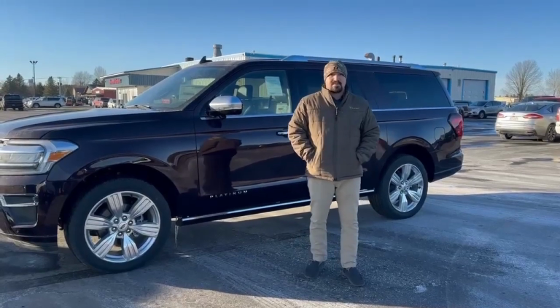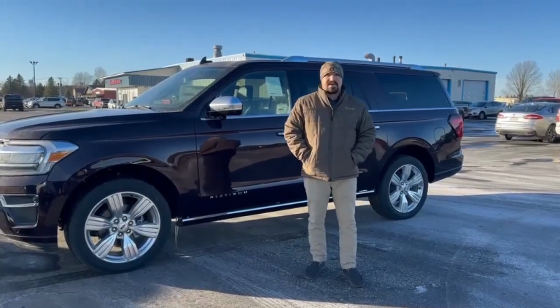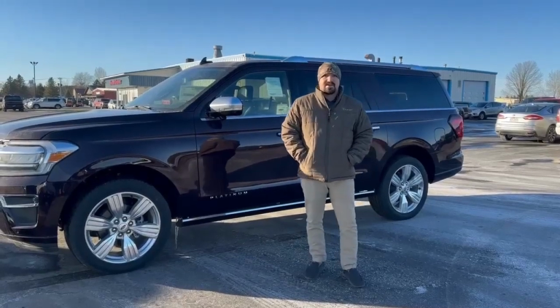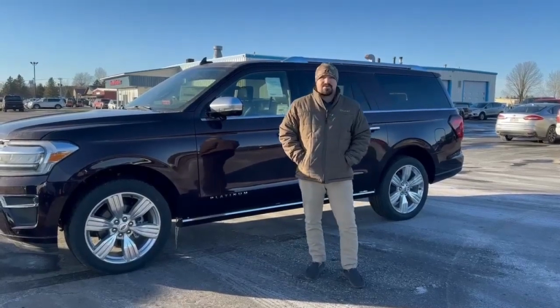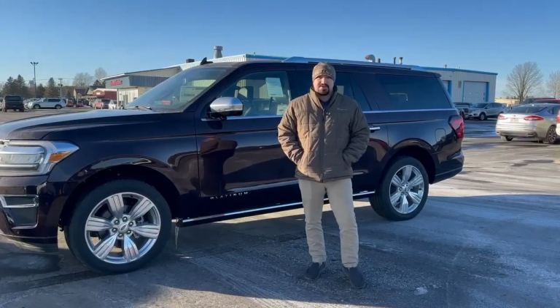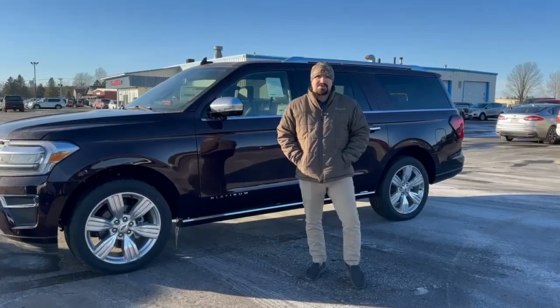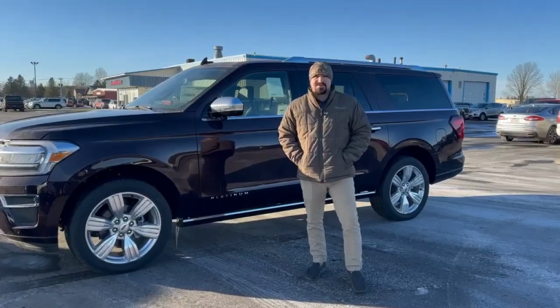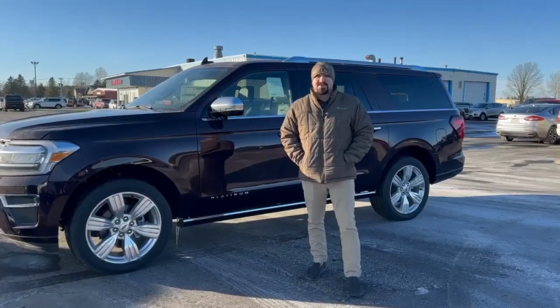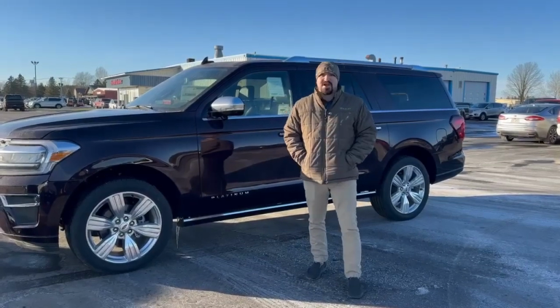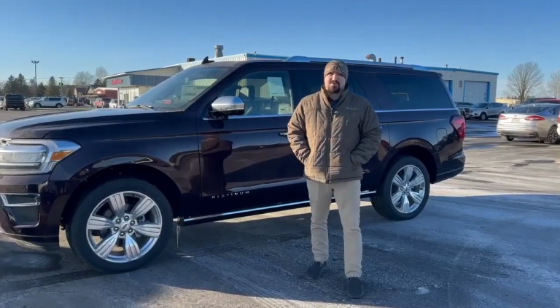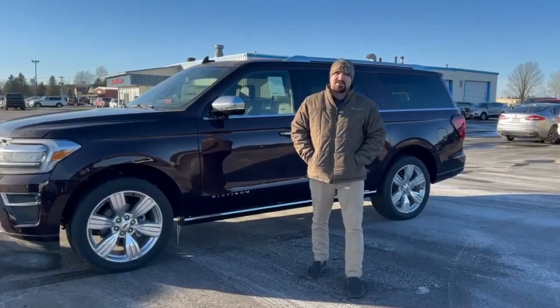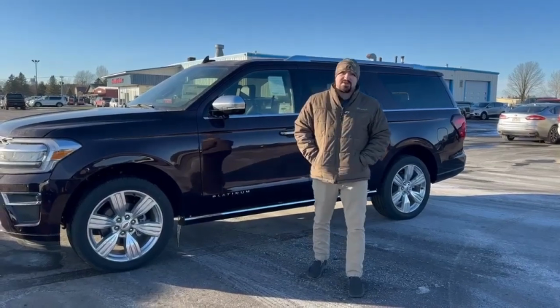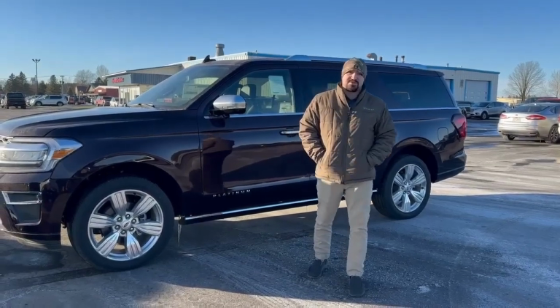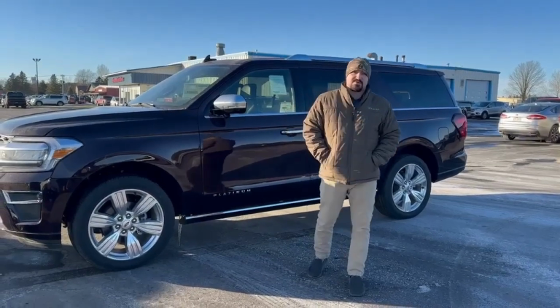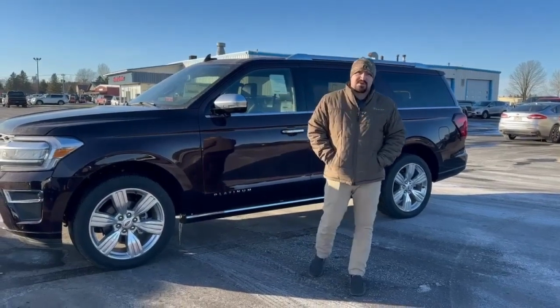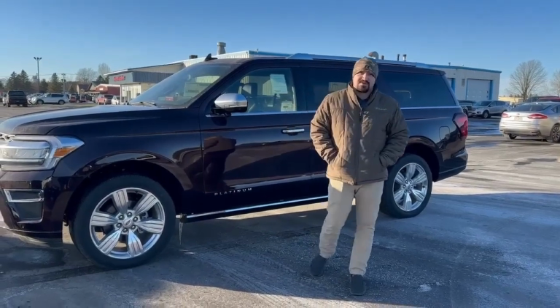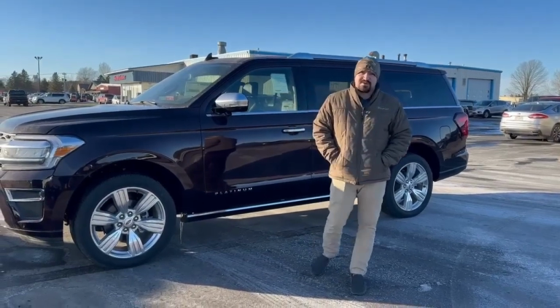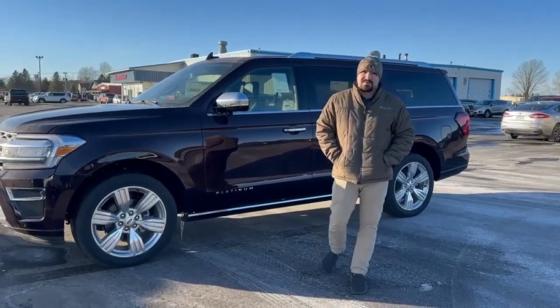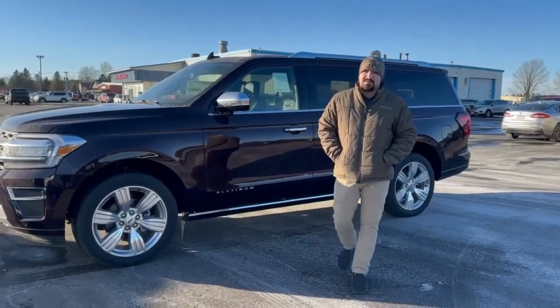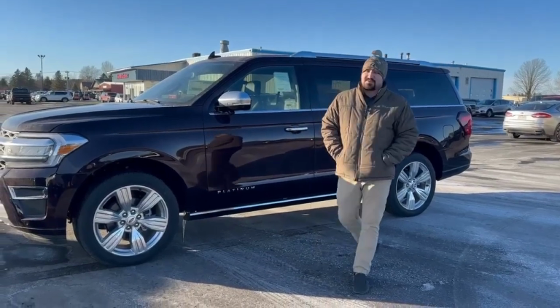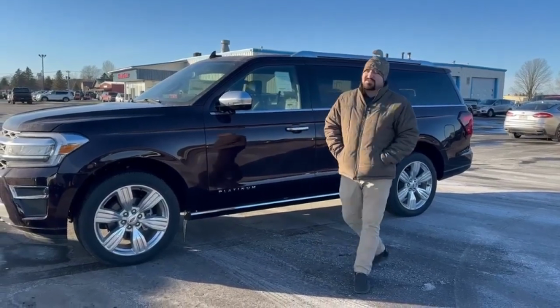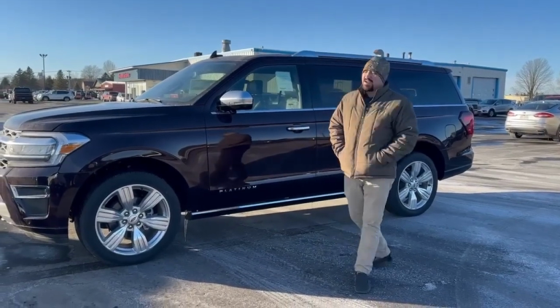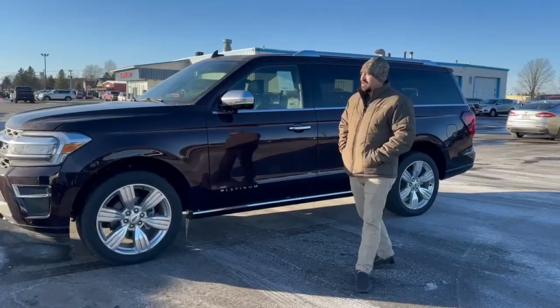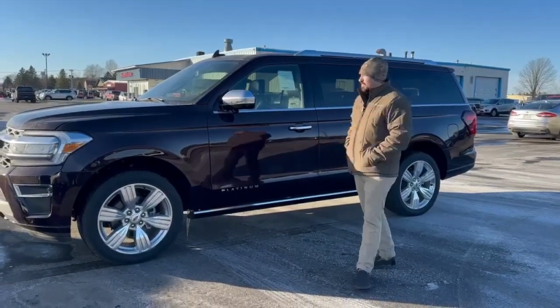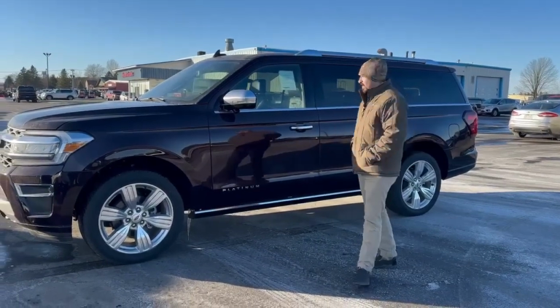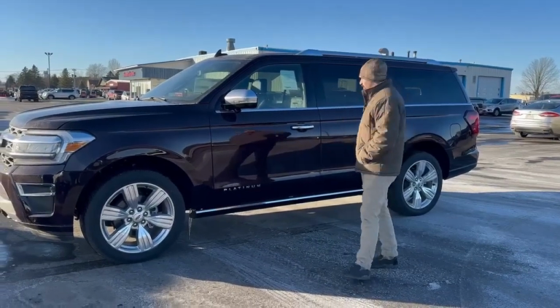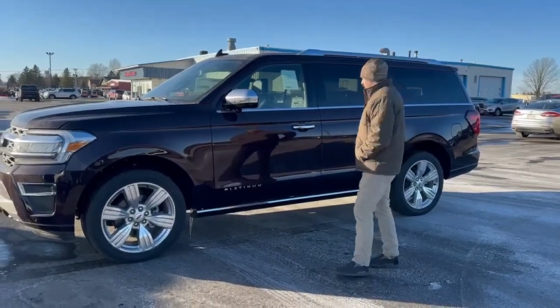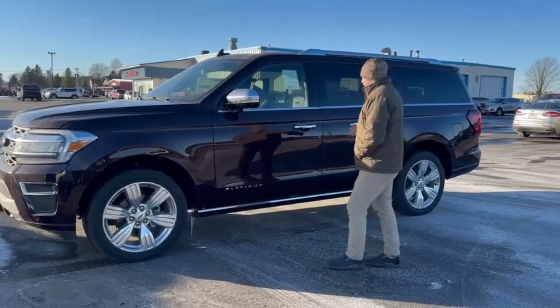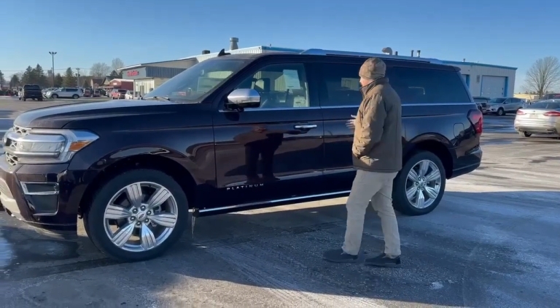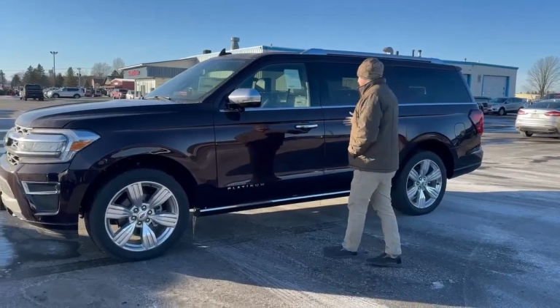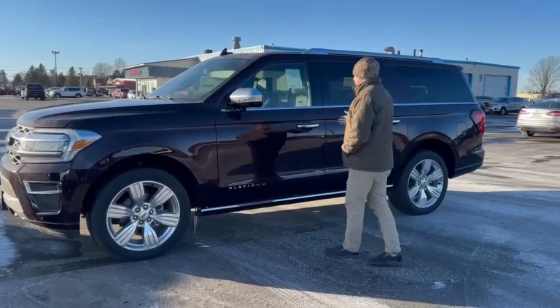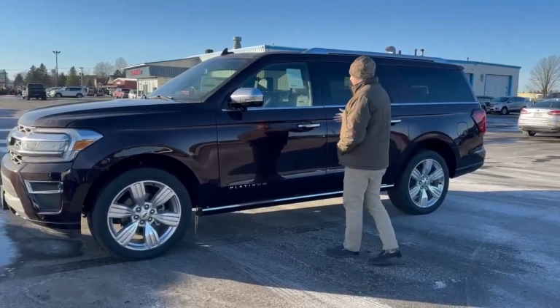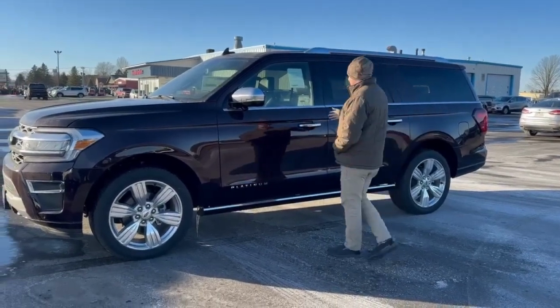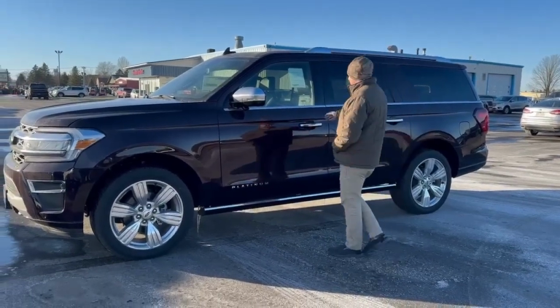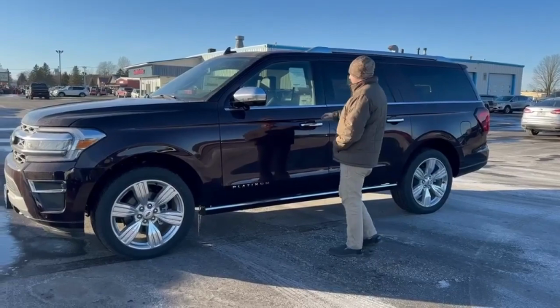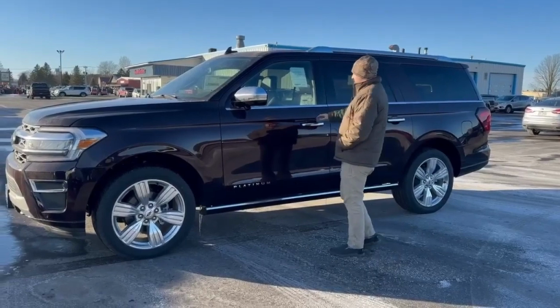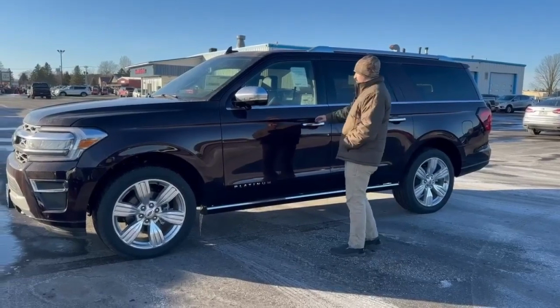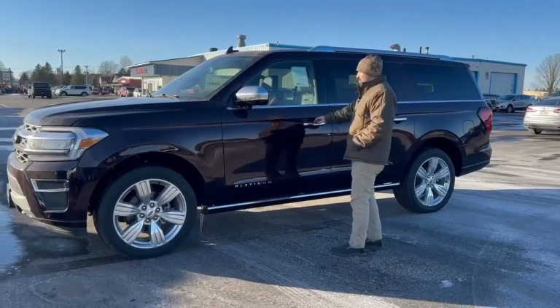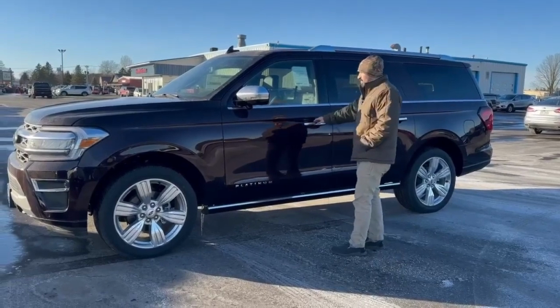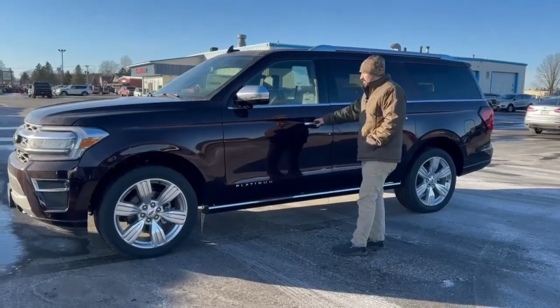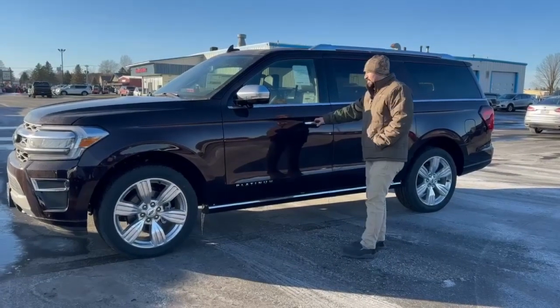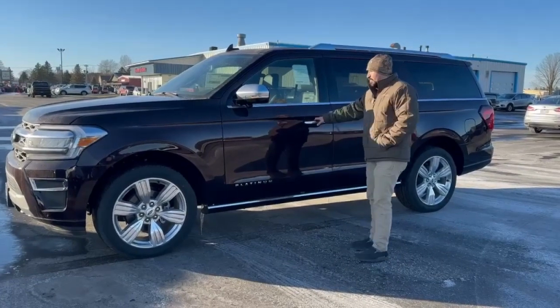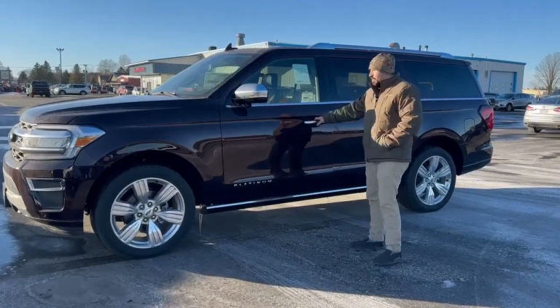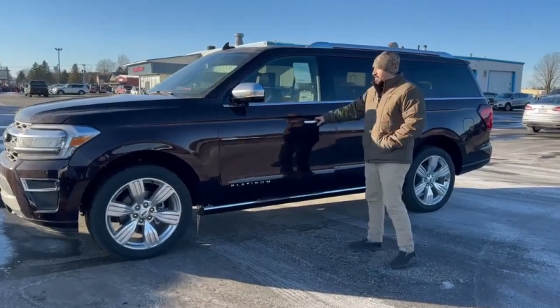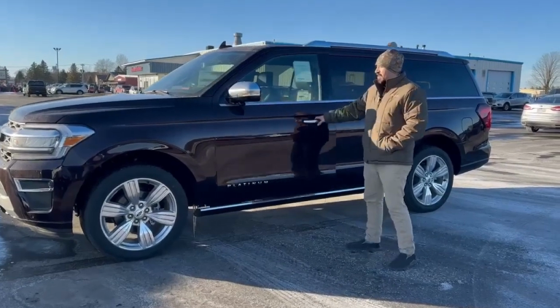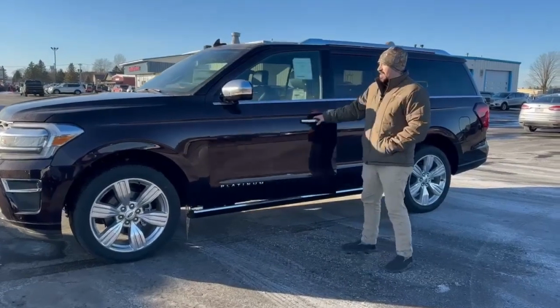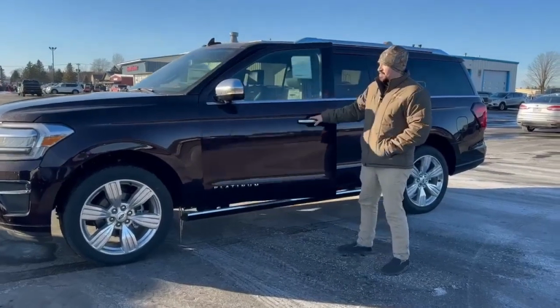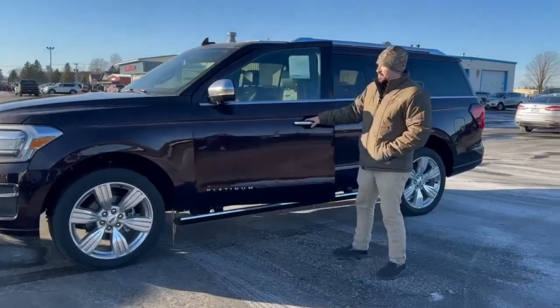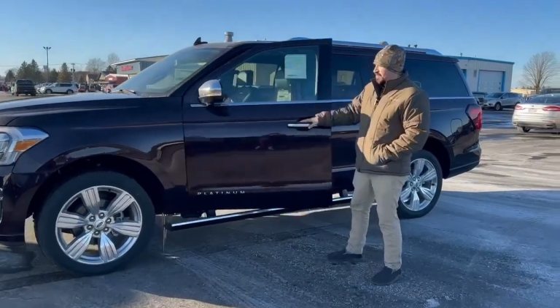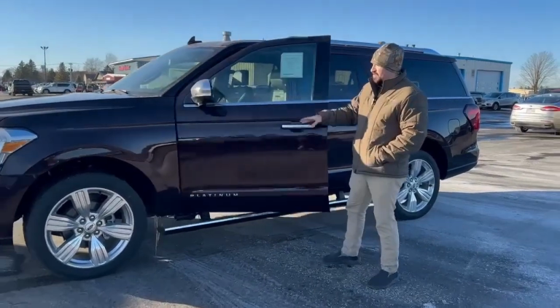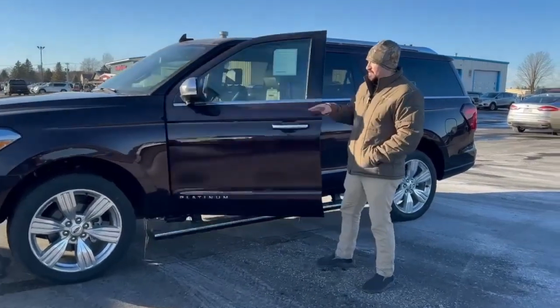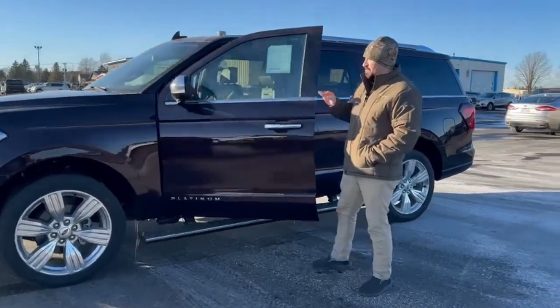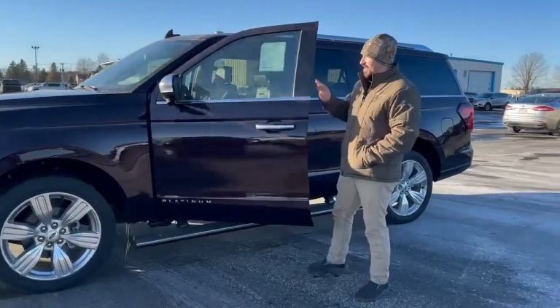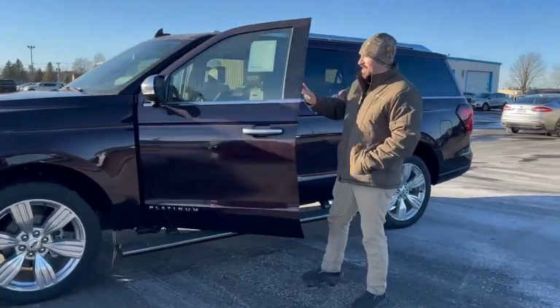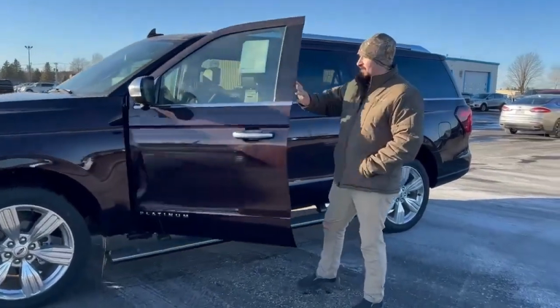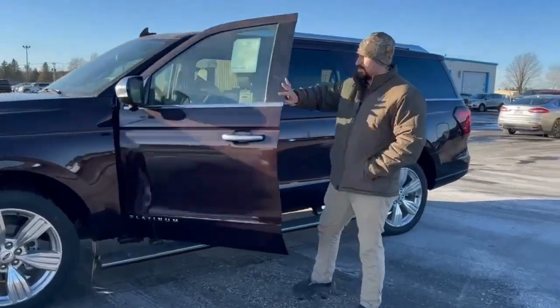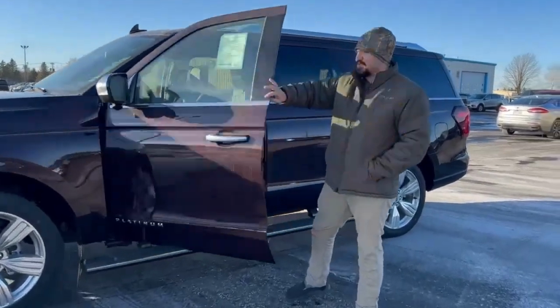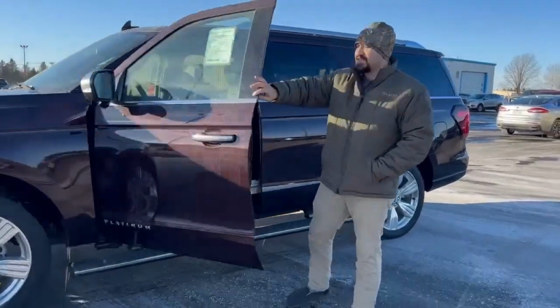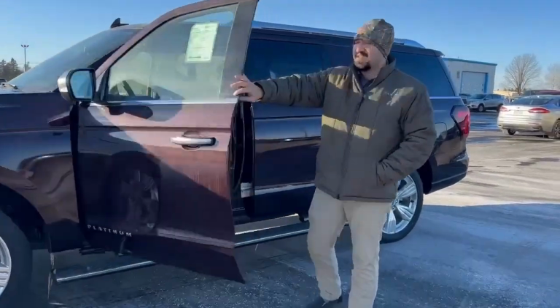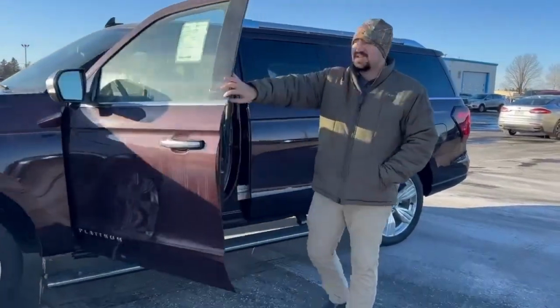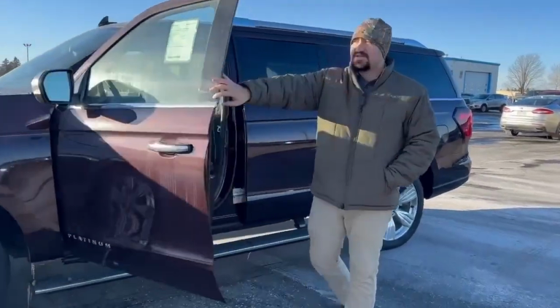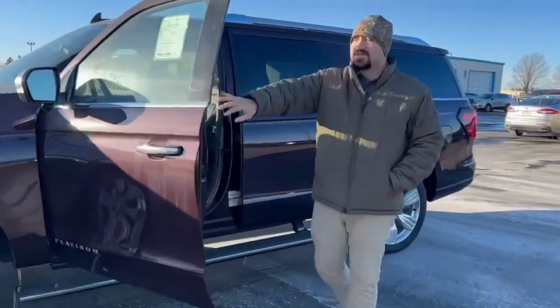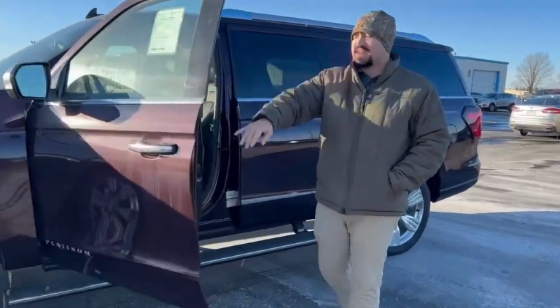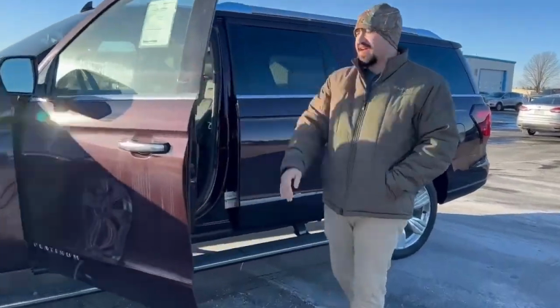Hey everyone, this is John over here at Swamp Graver Motors. Right here we're going to have the 2023 Ford Expedition Platinum. Let's go ahead and take a look inside.